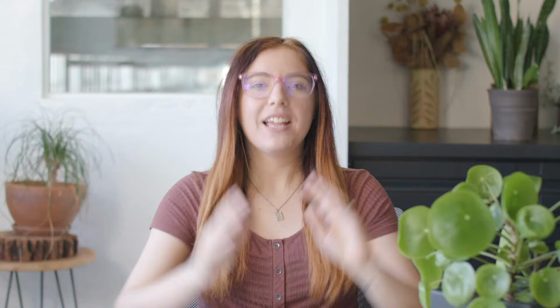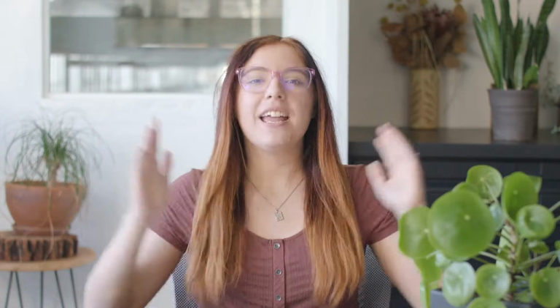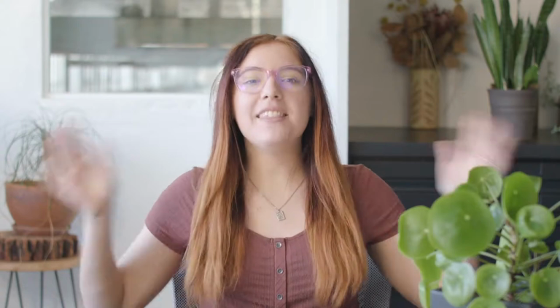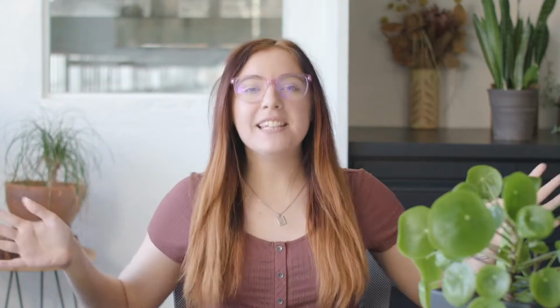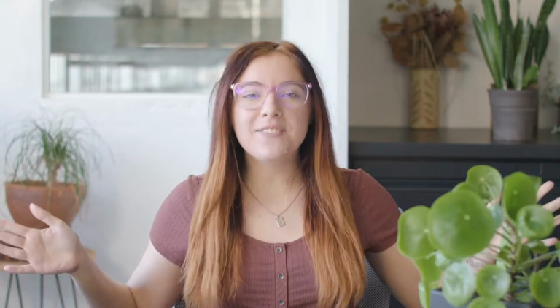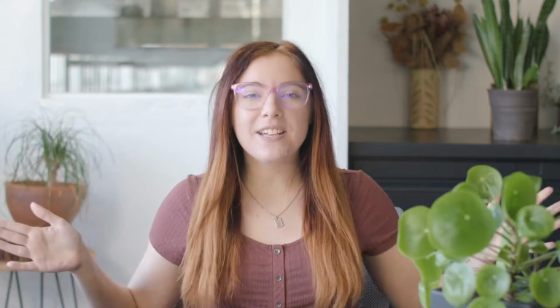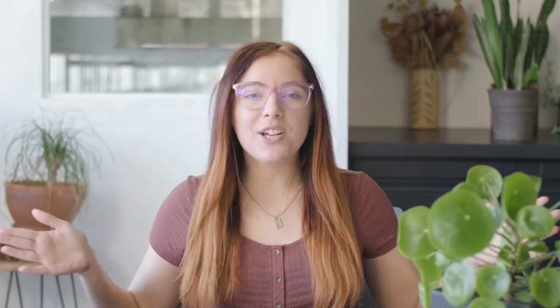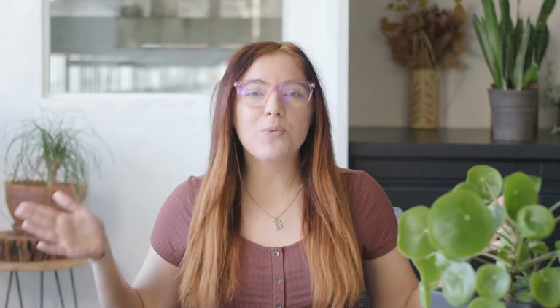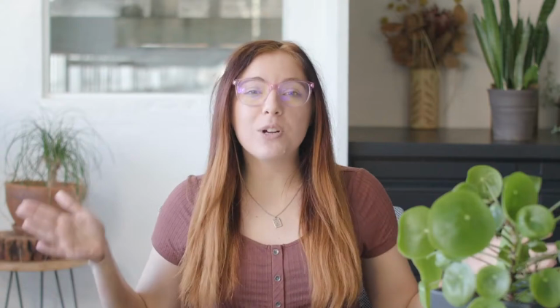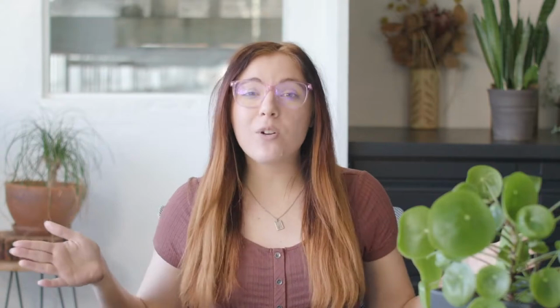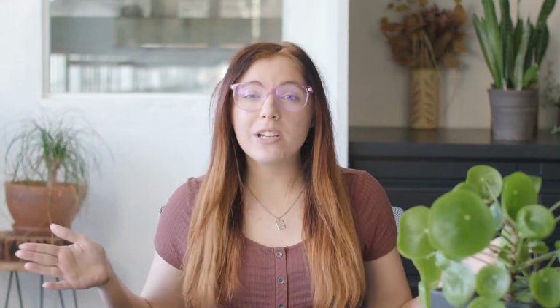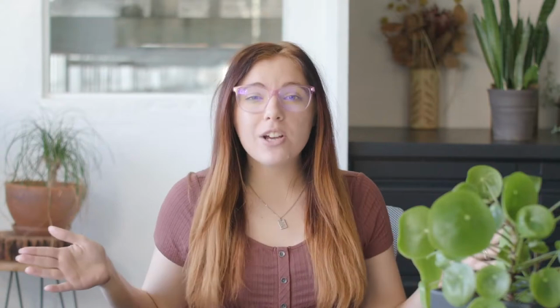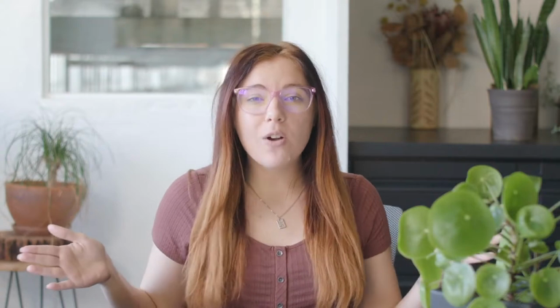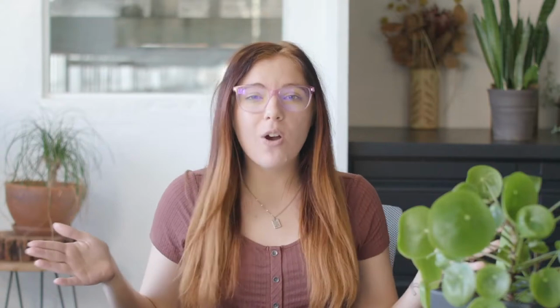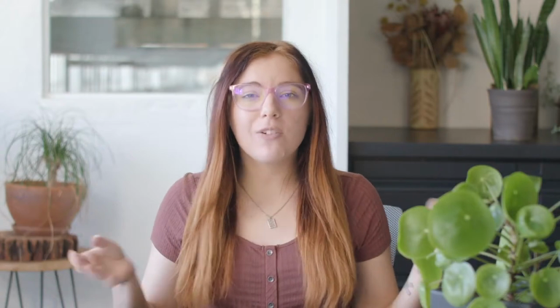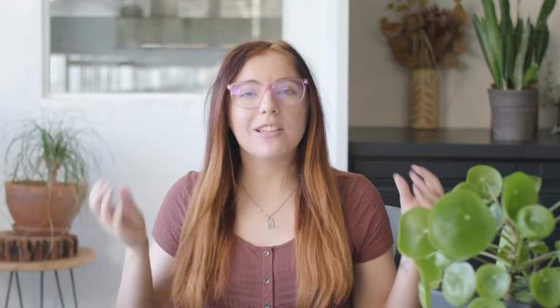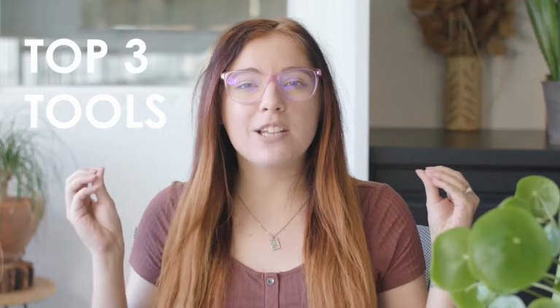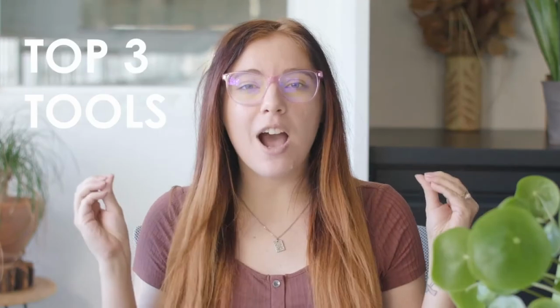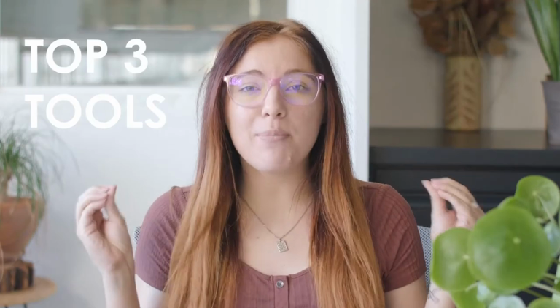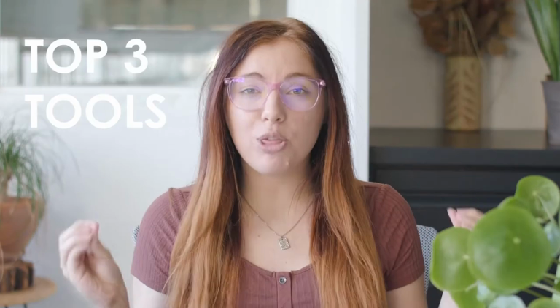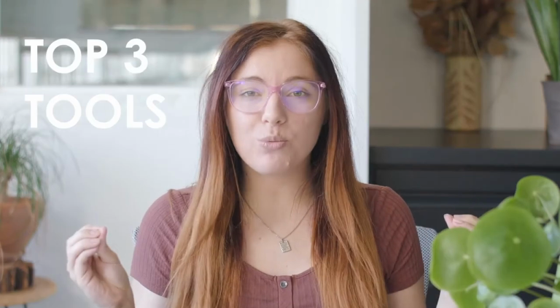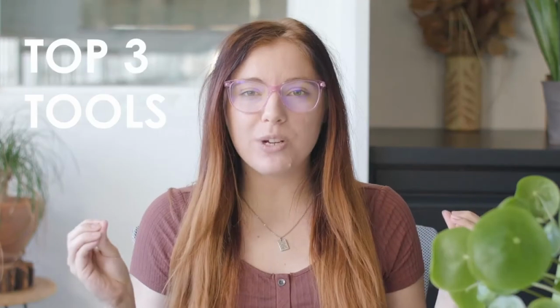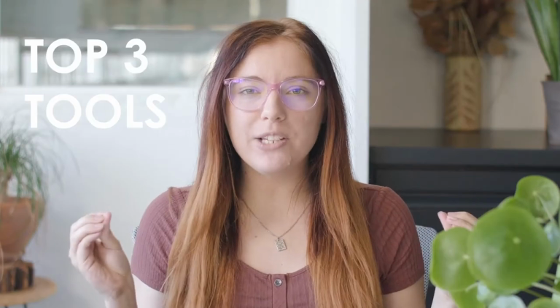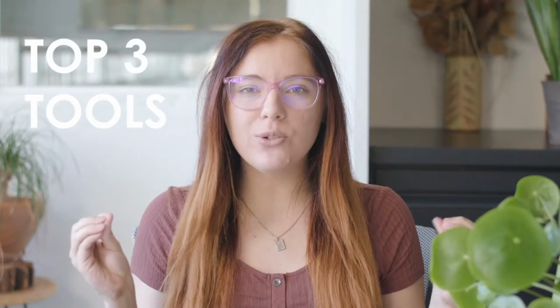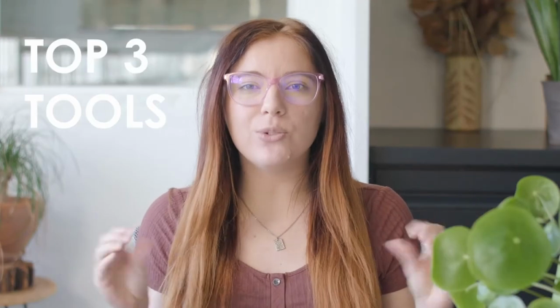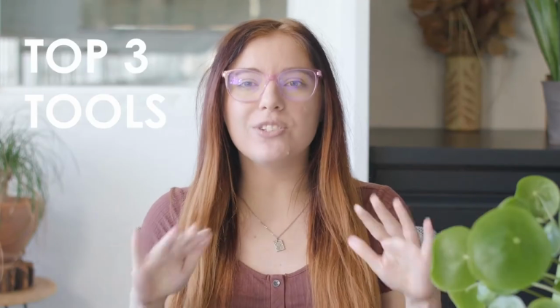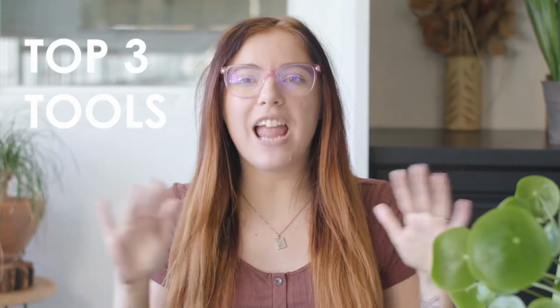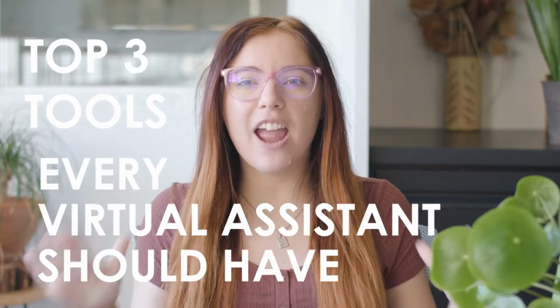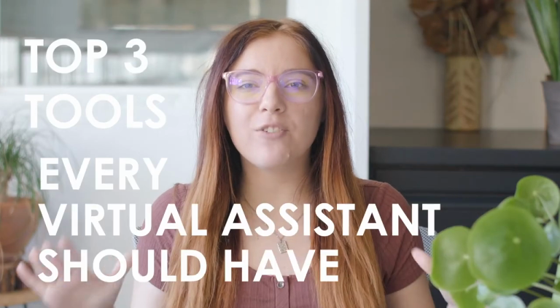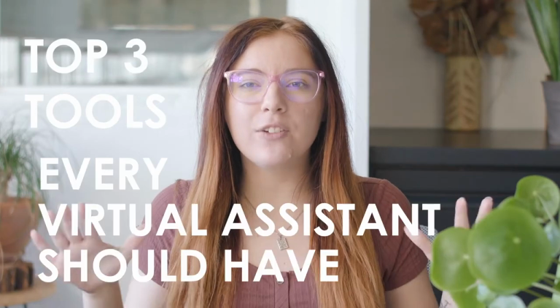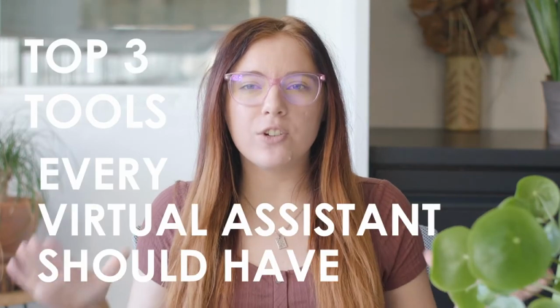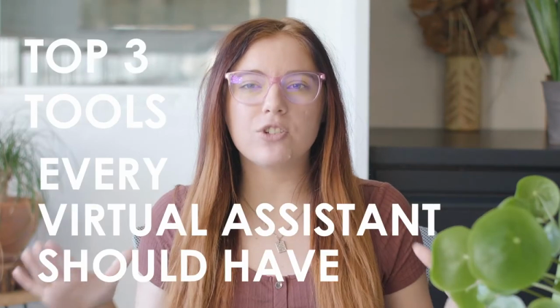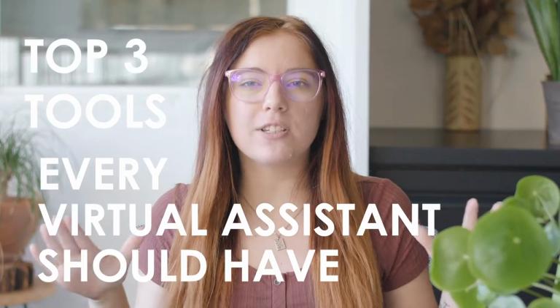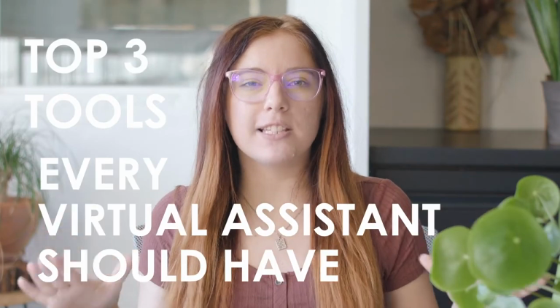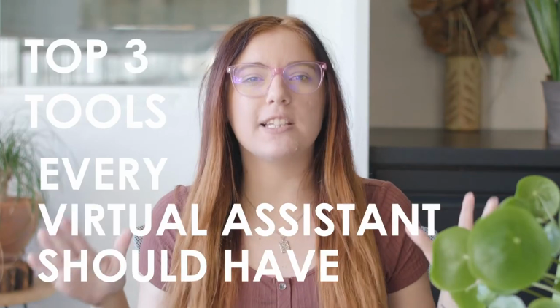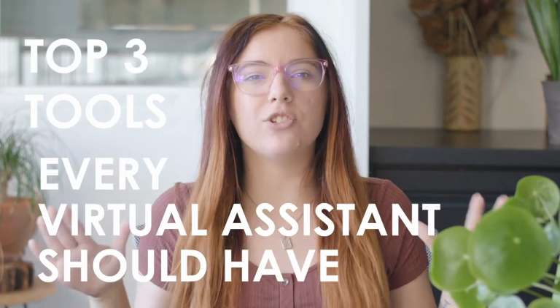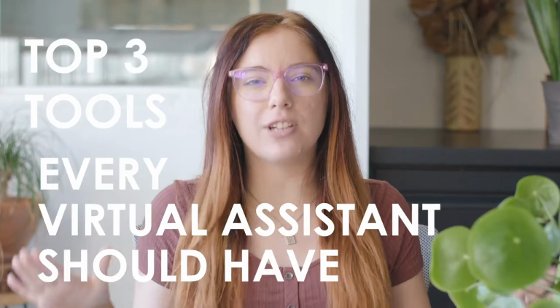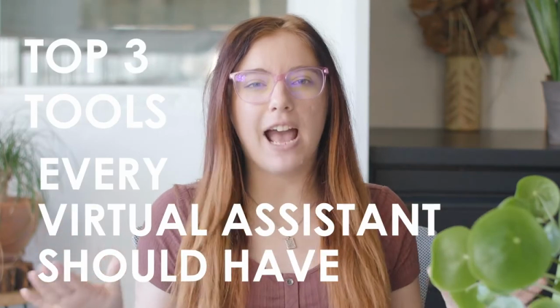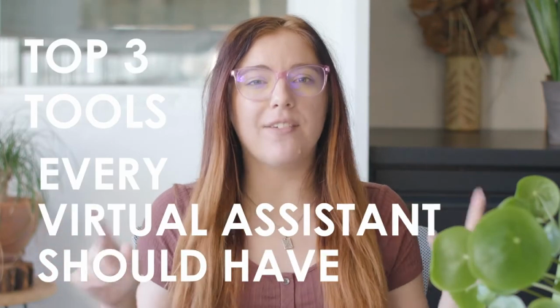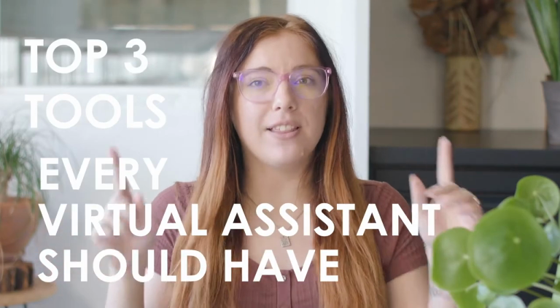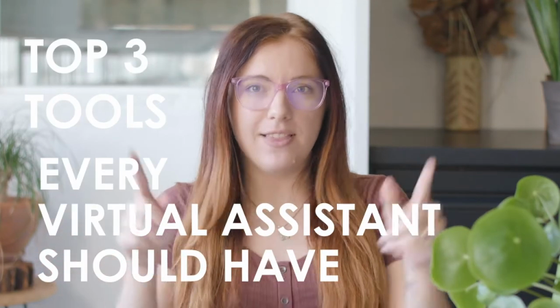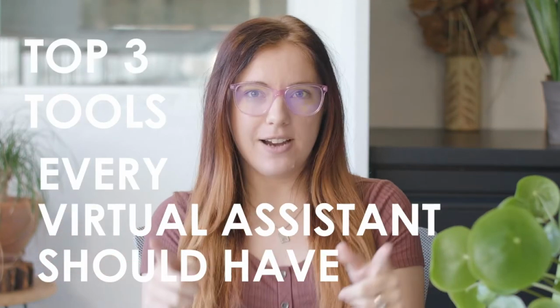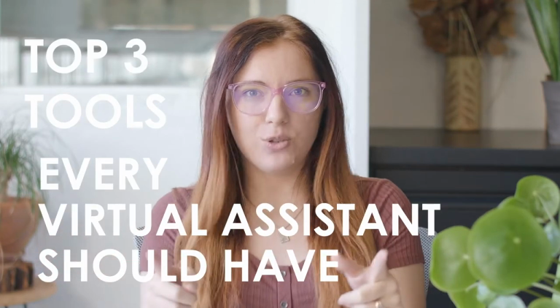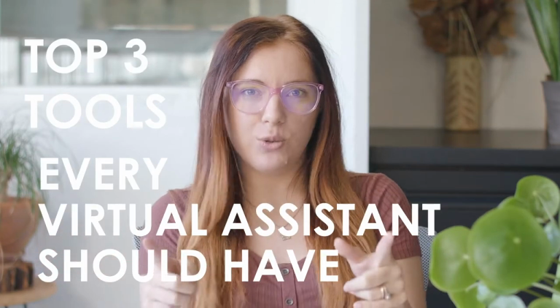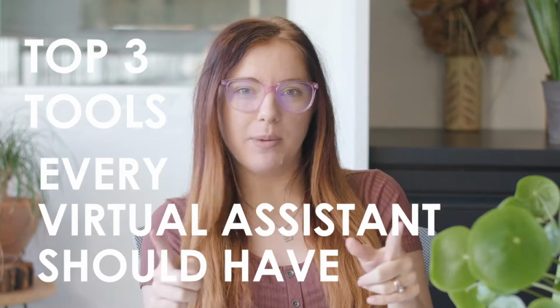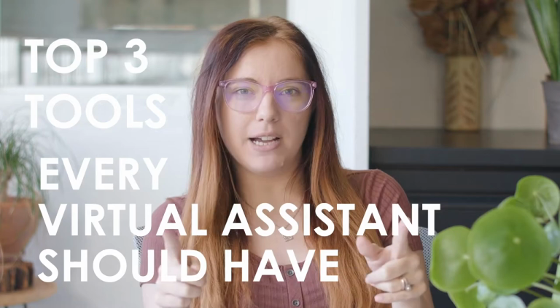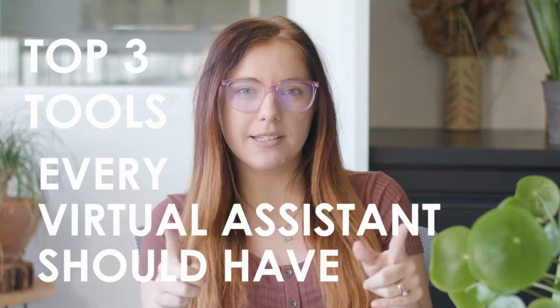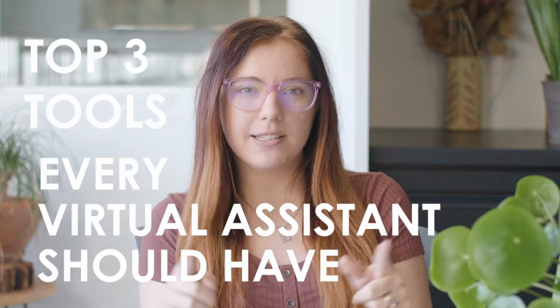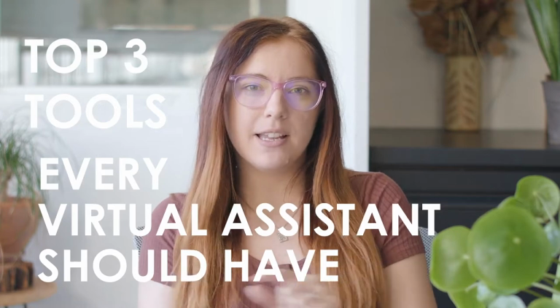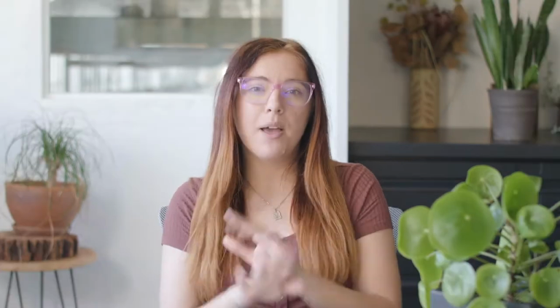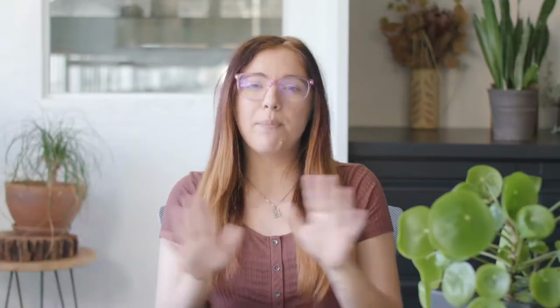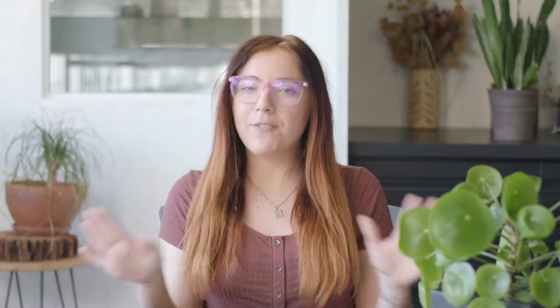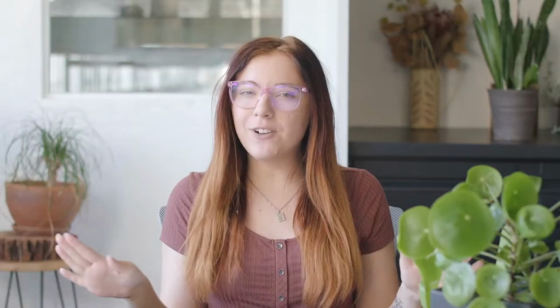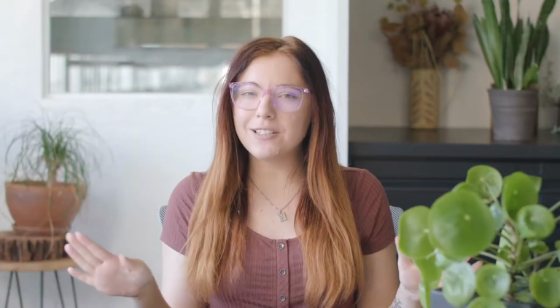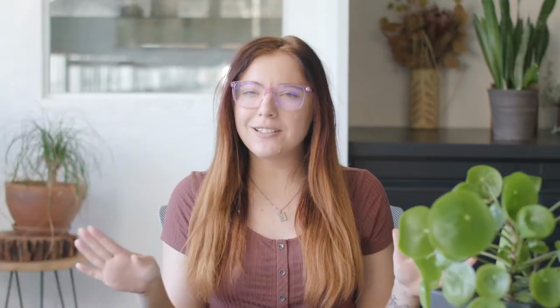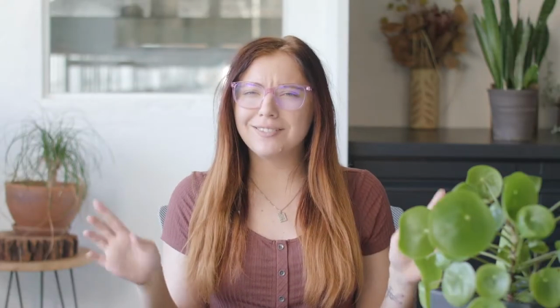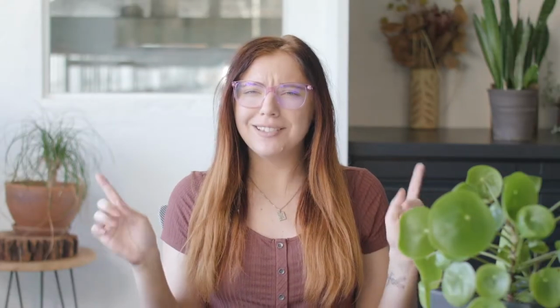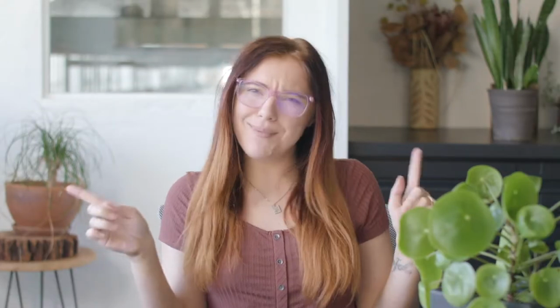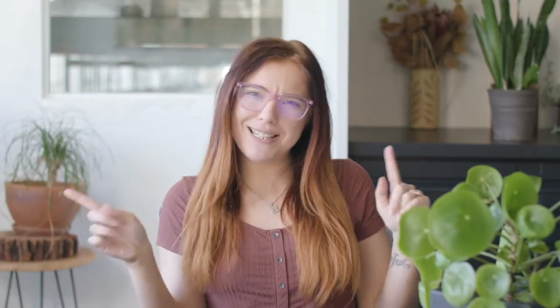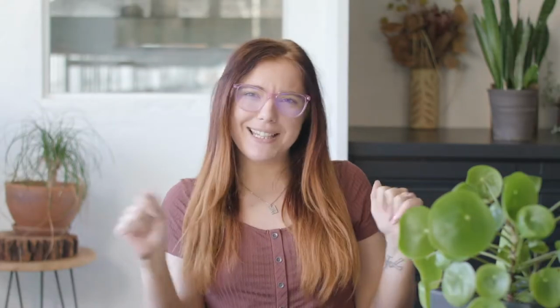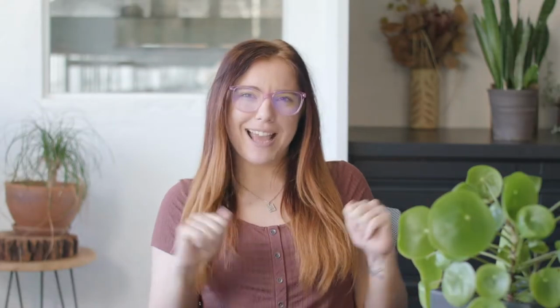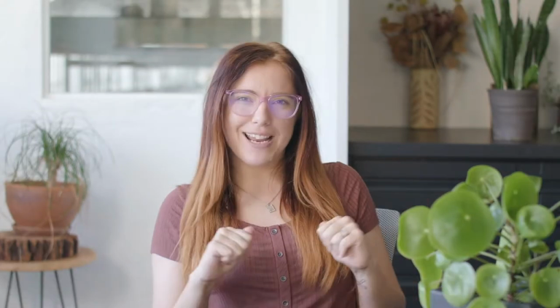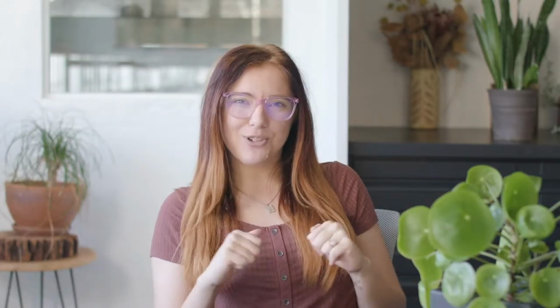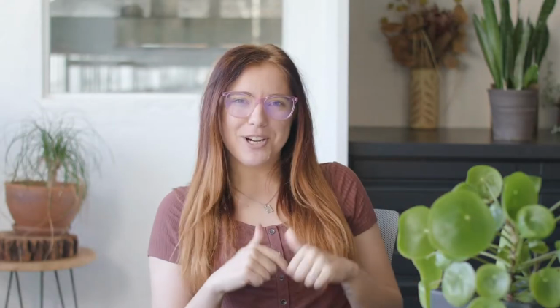In this video, we're going to go over the top three tools every virtual assistant should have in their toolbox. But first, let me see that intro.